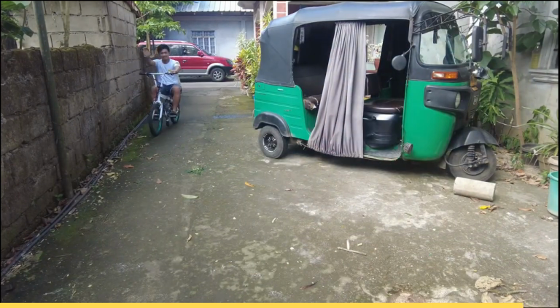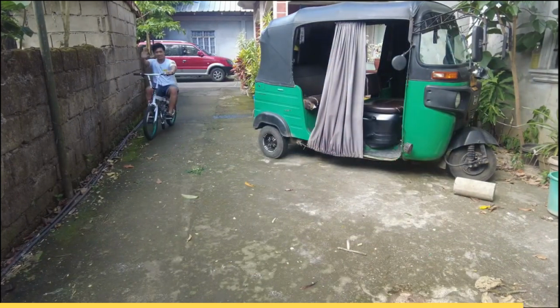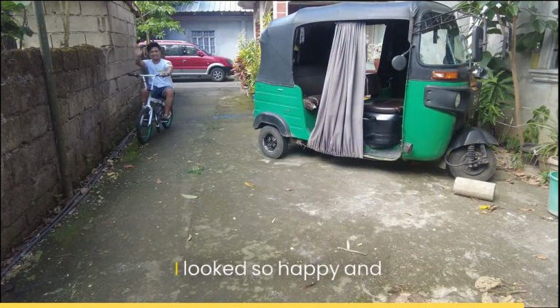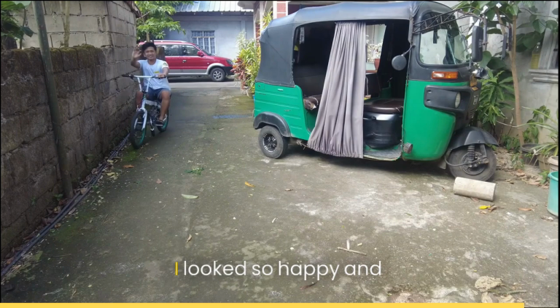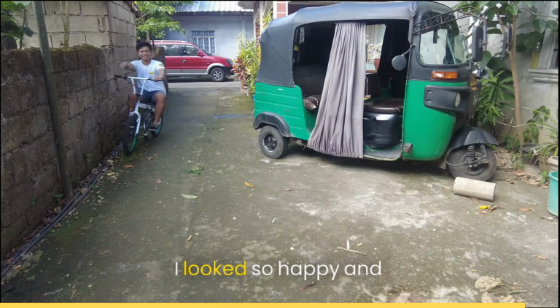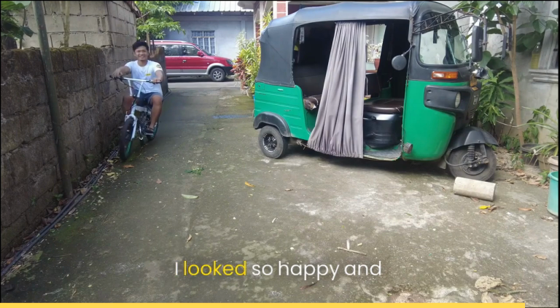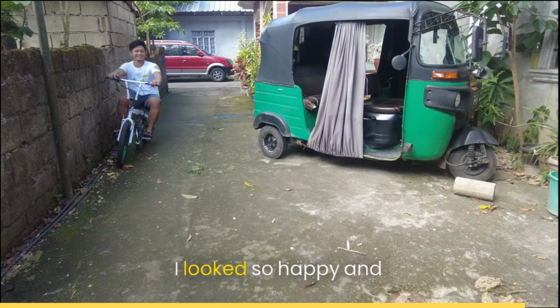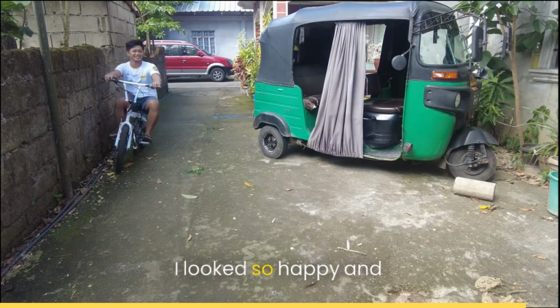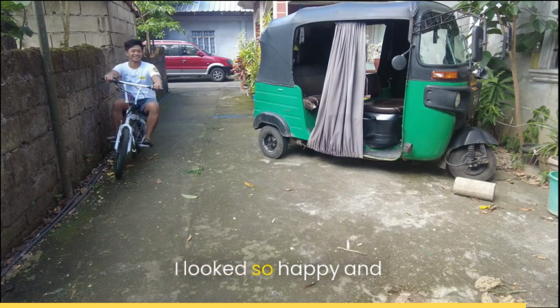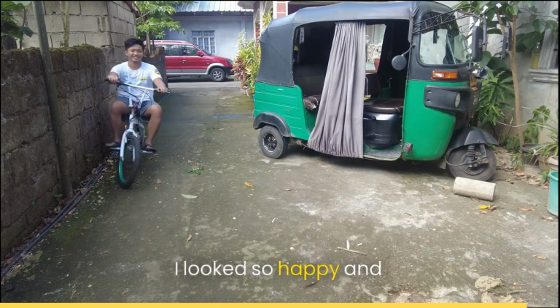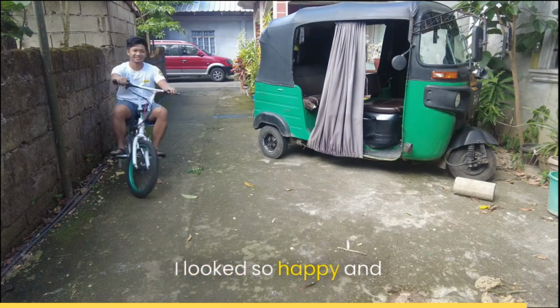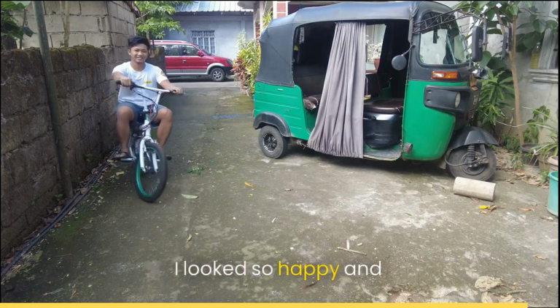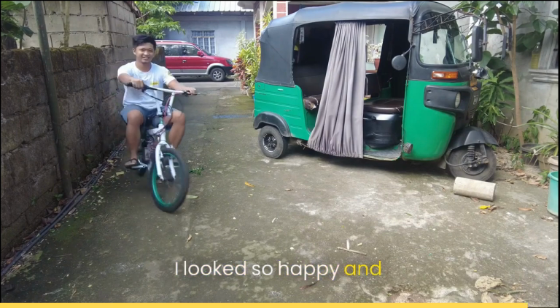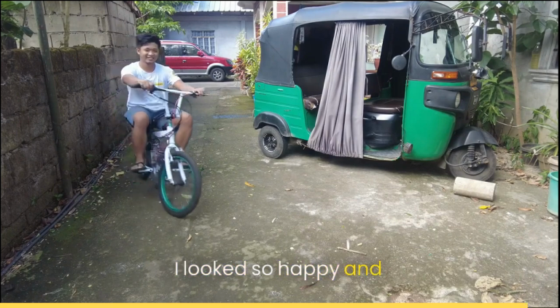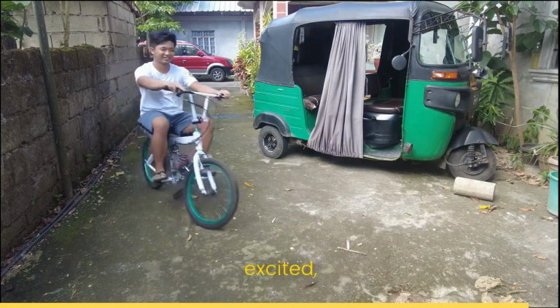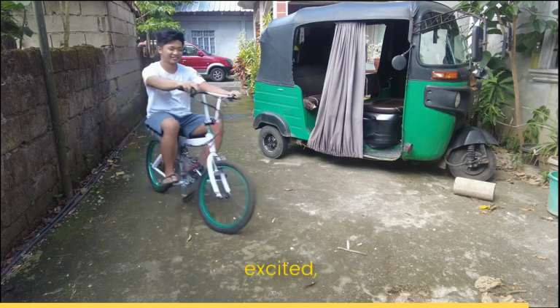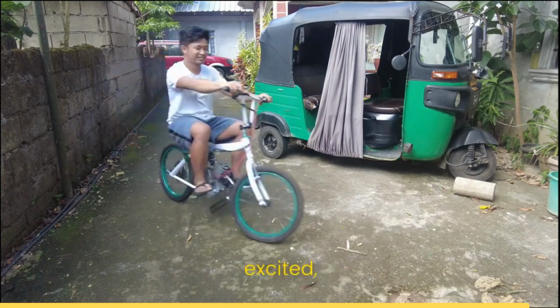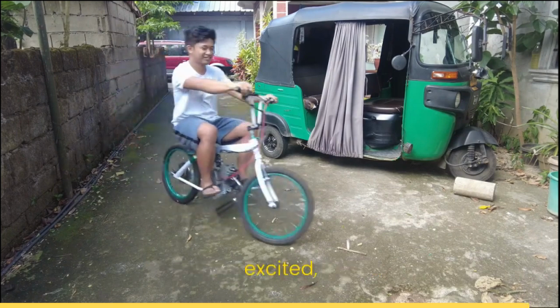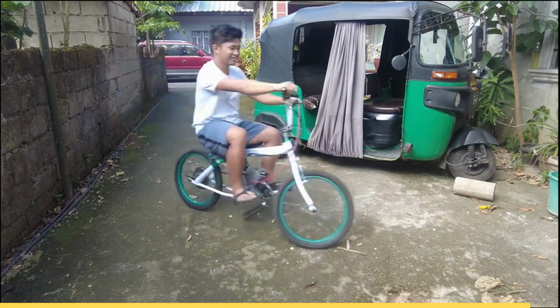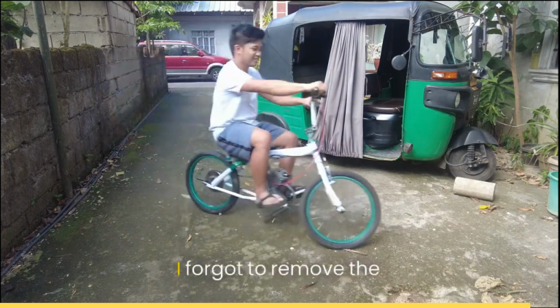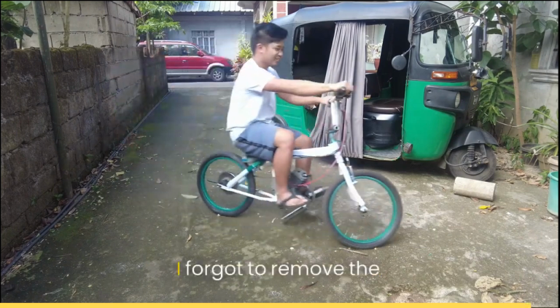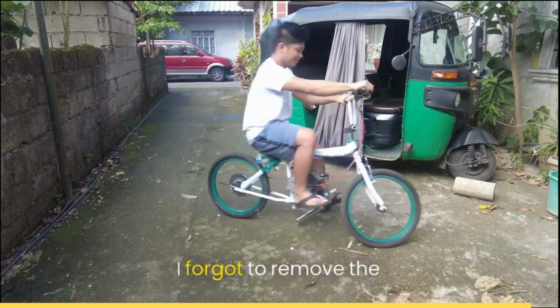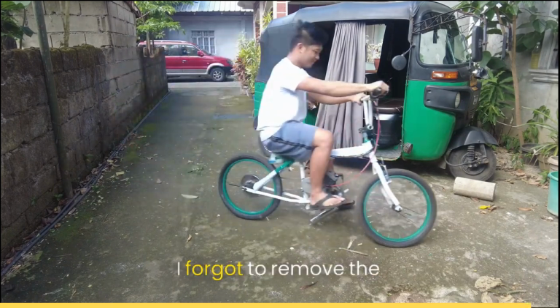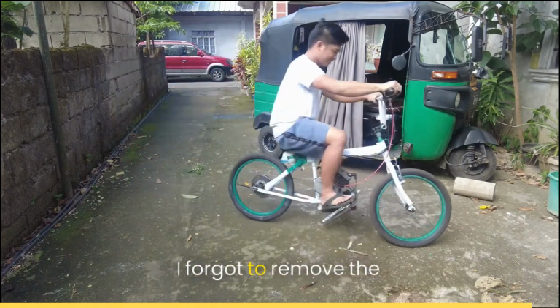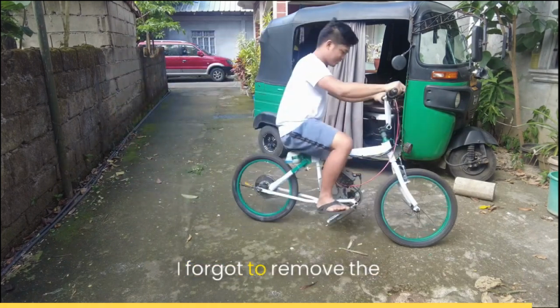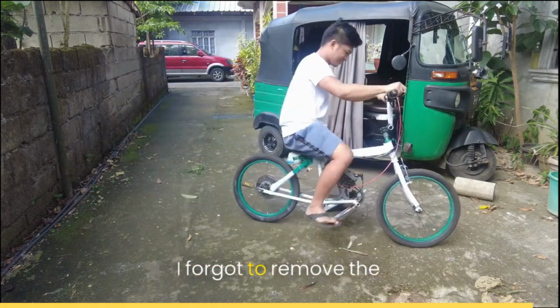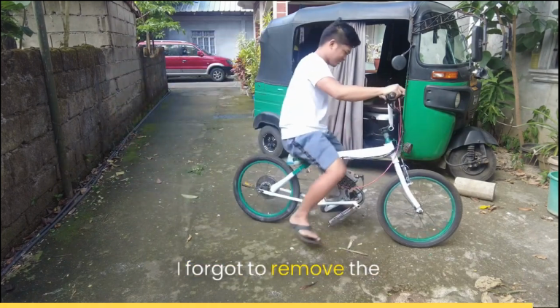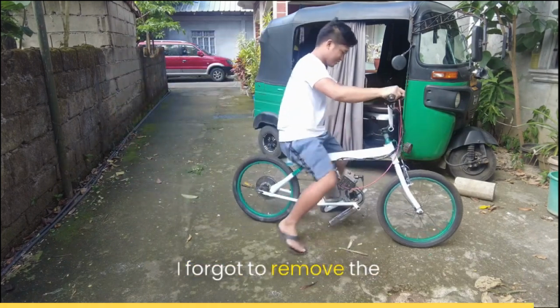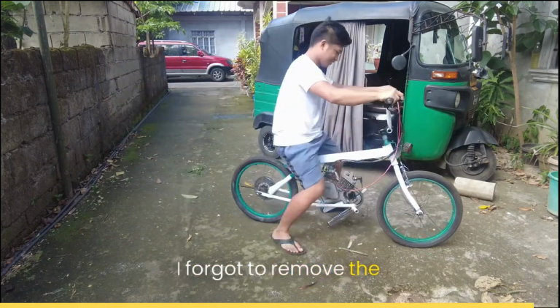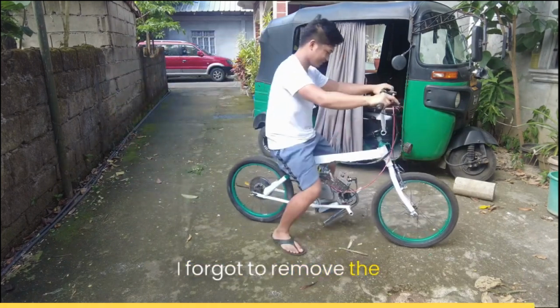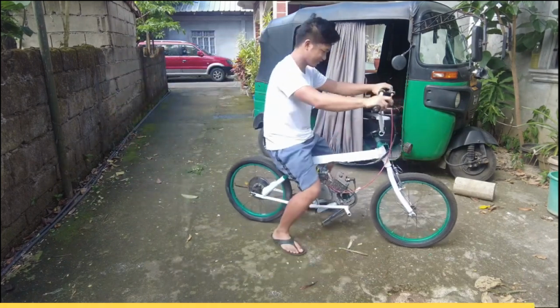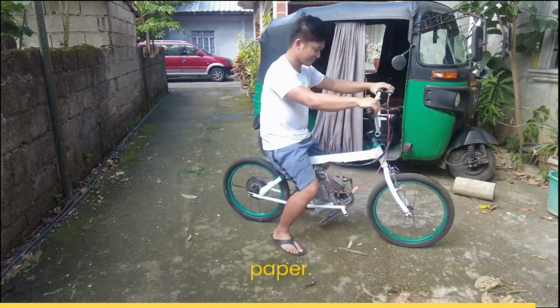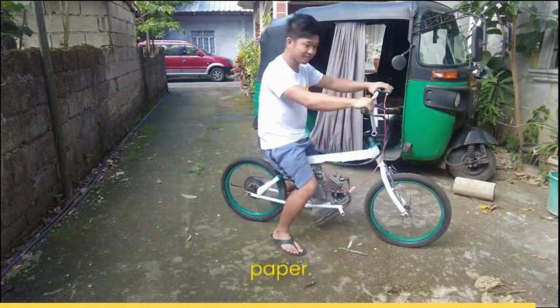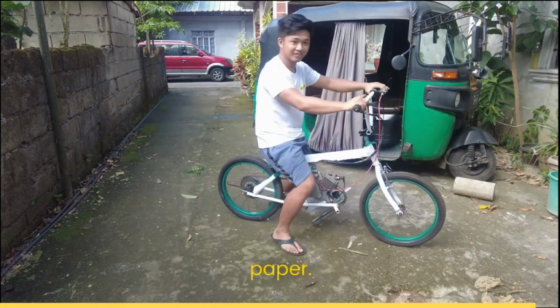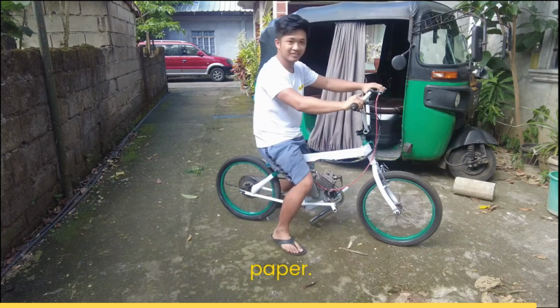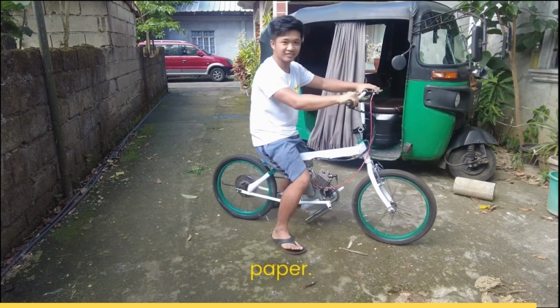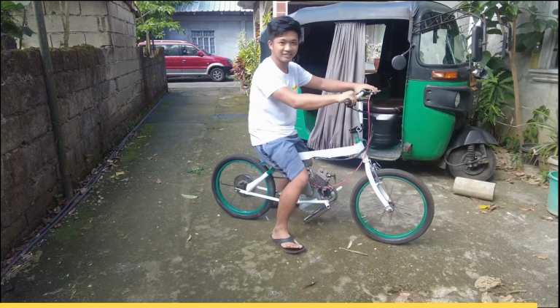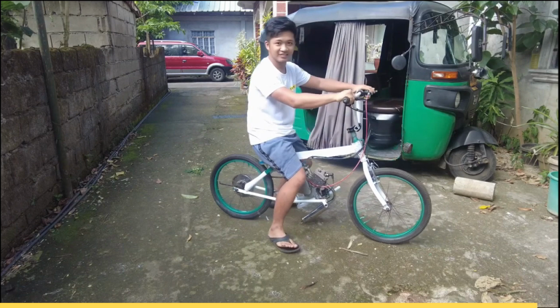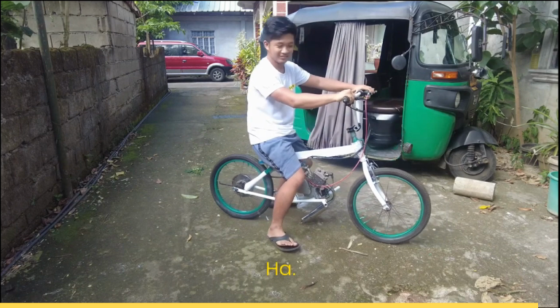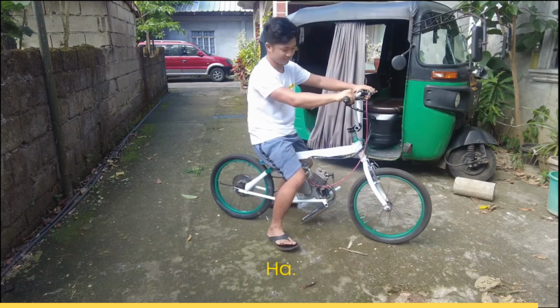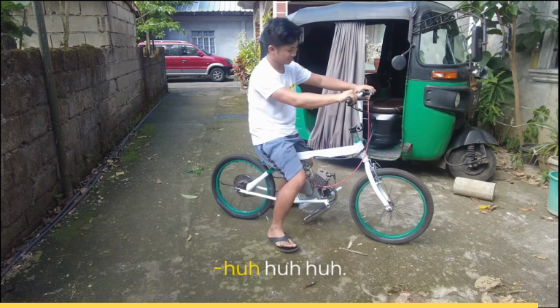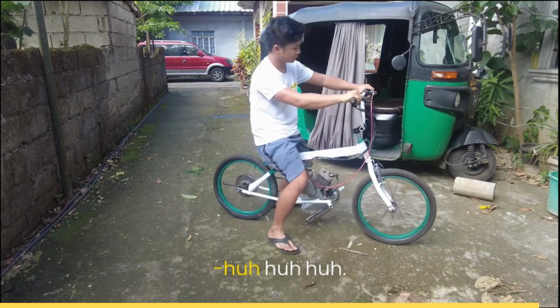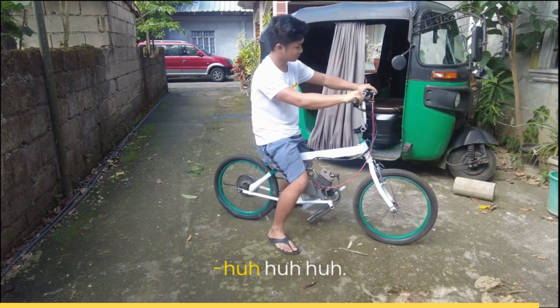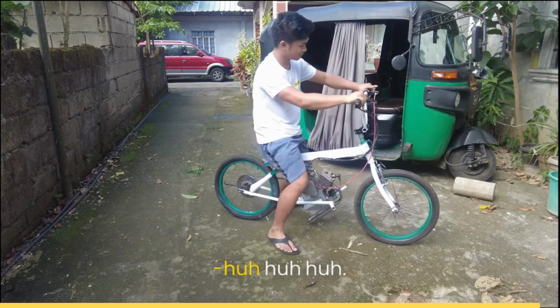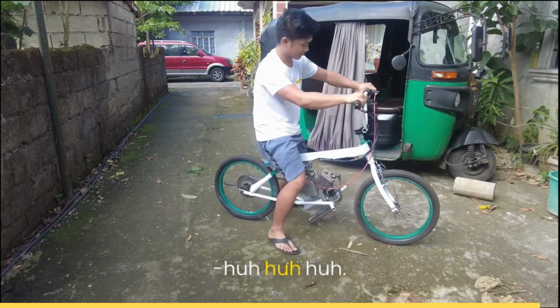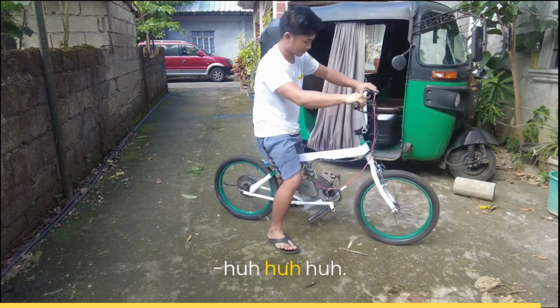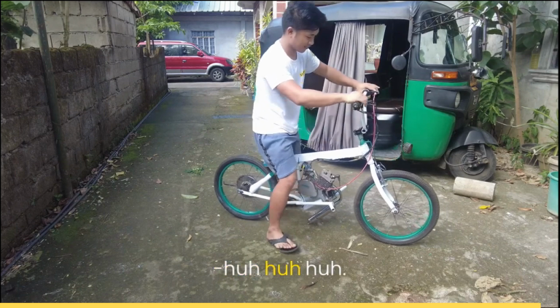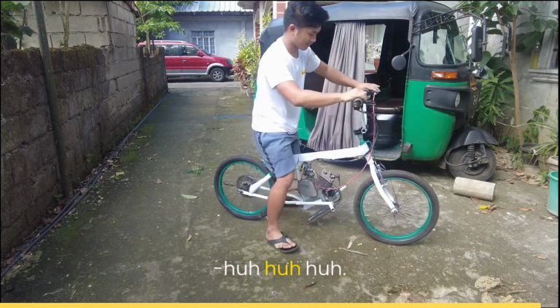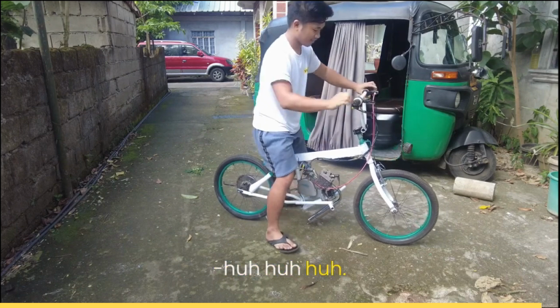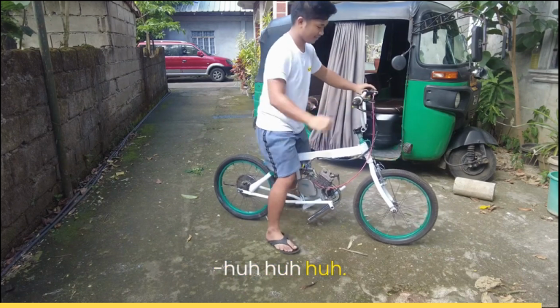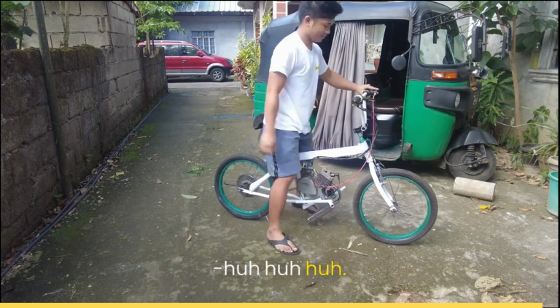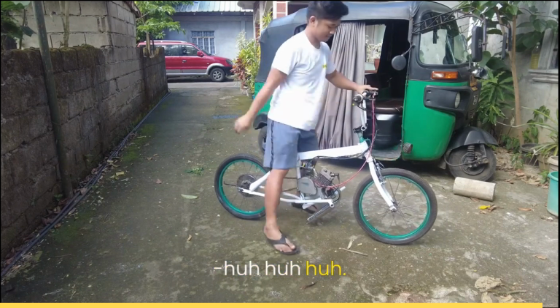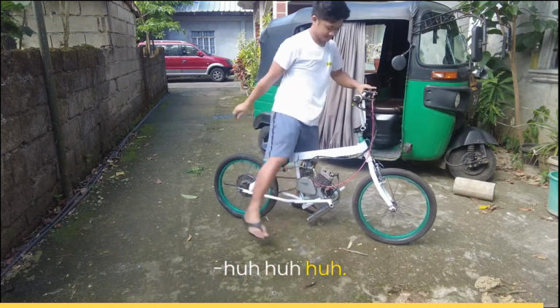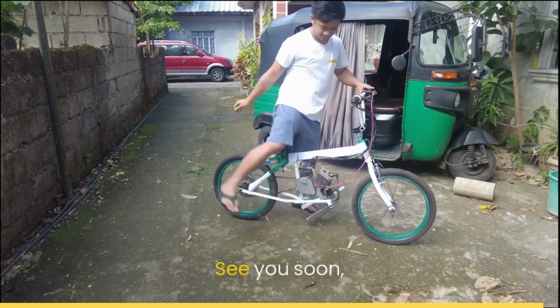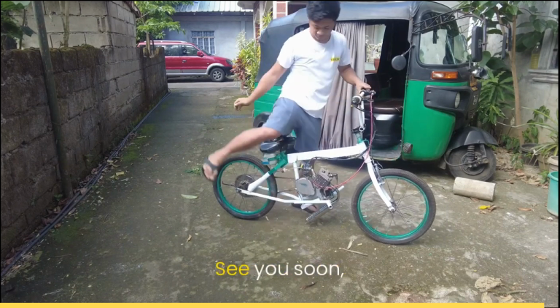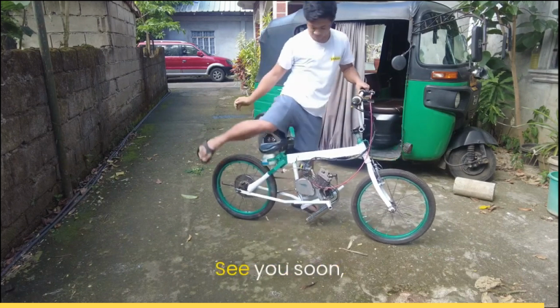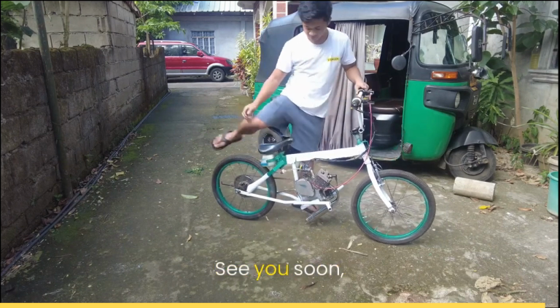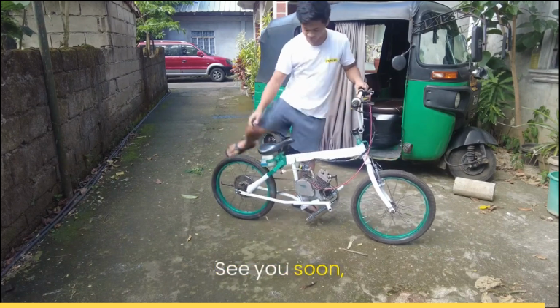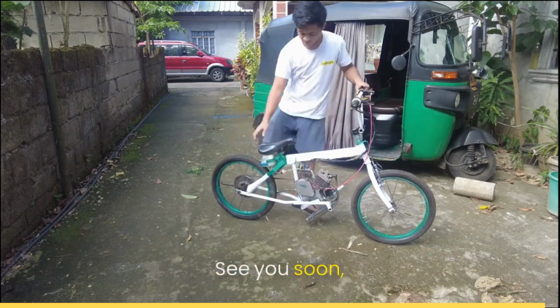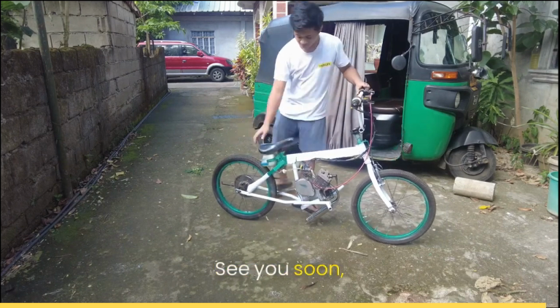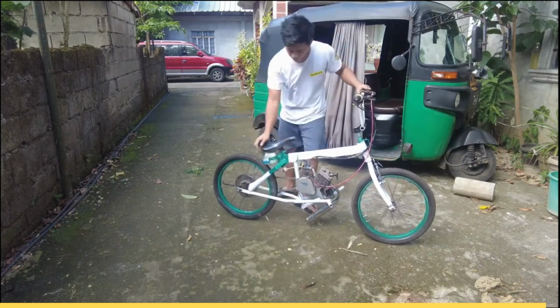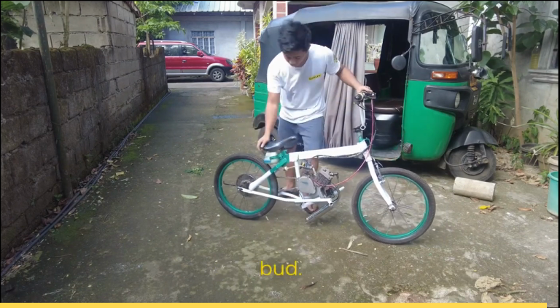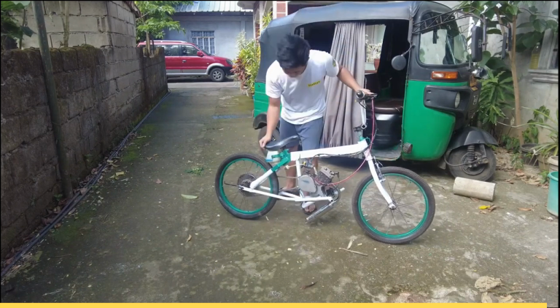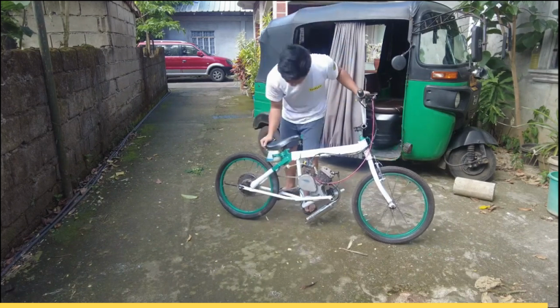I look so happy and excited, I forgot to remove the paper. Ha ha ha ha ha. See you soon, bud.